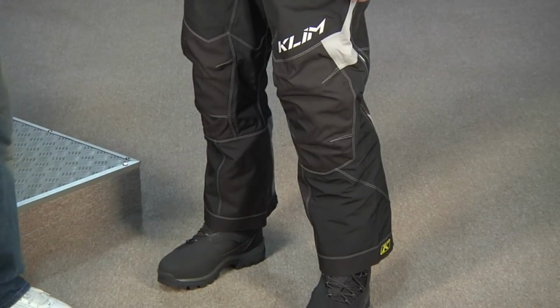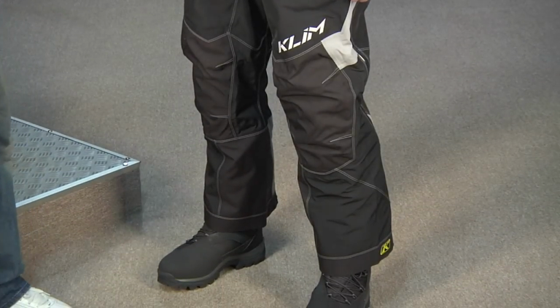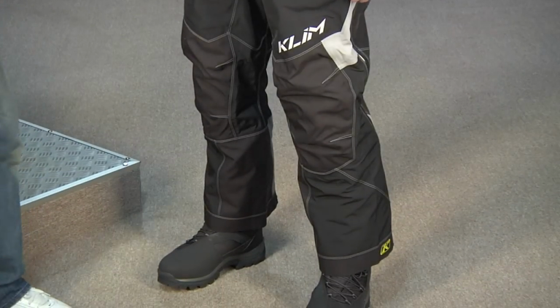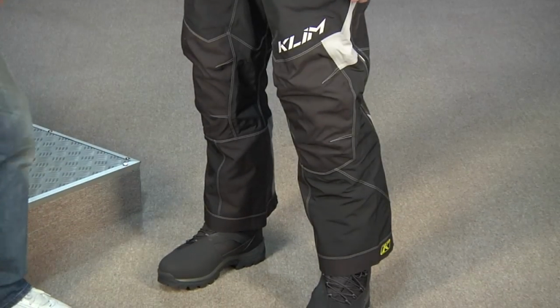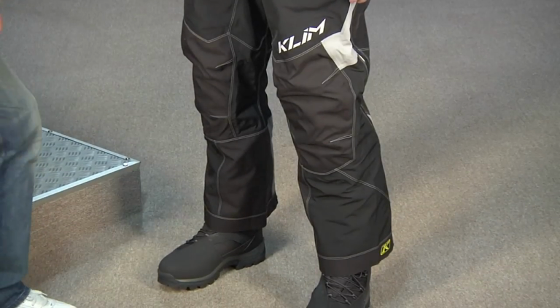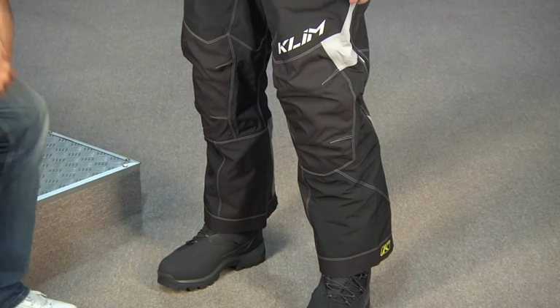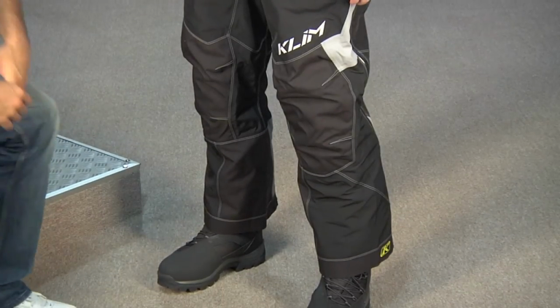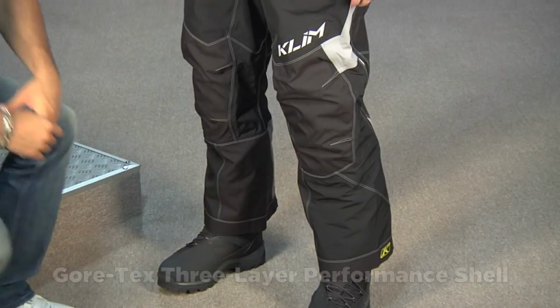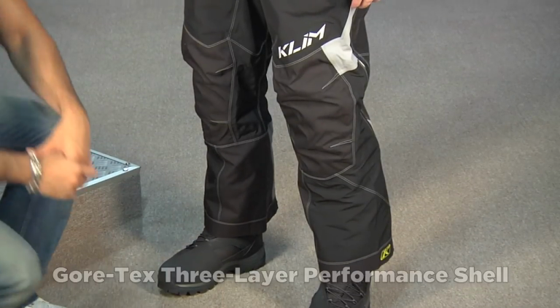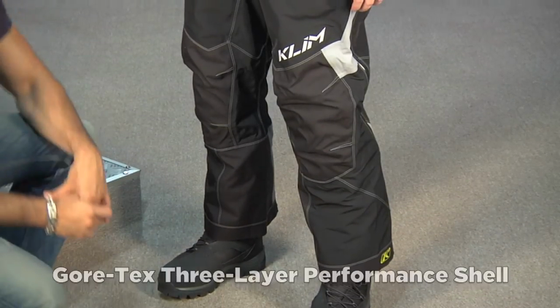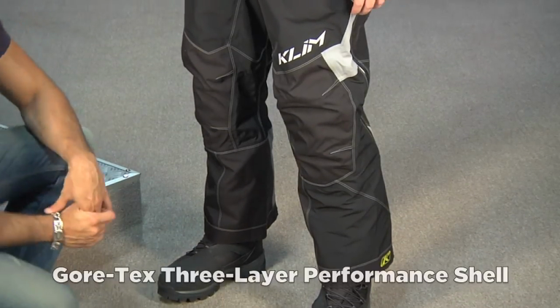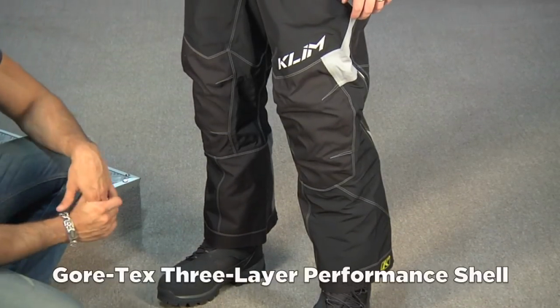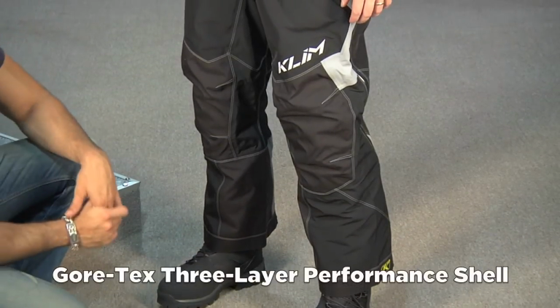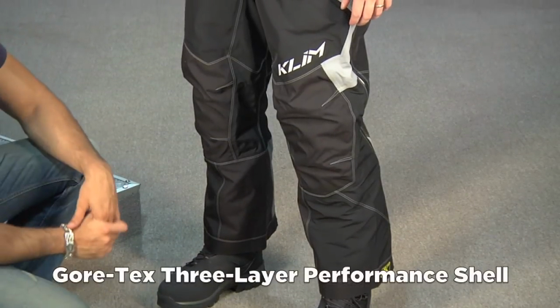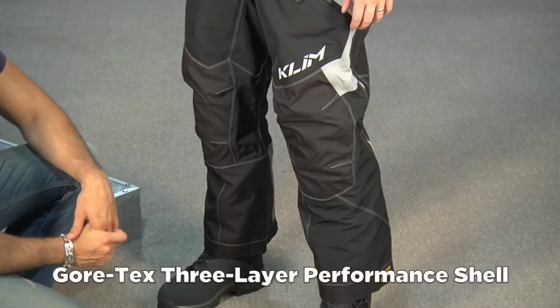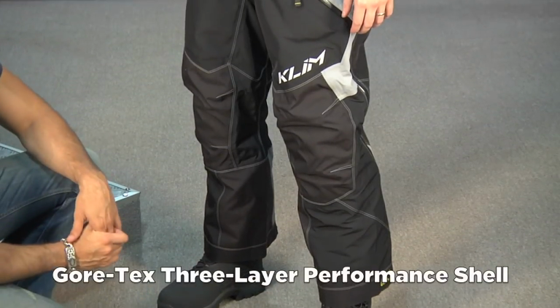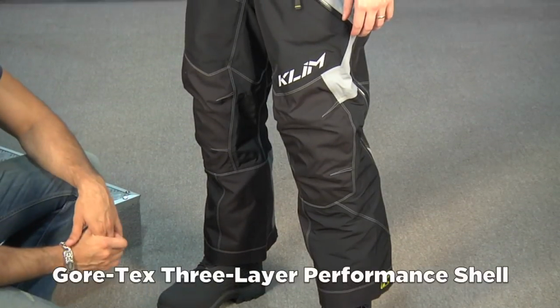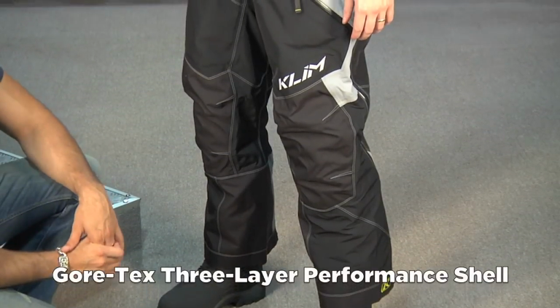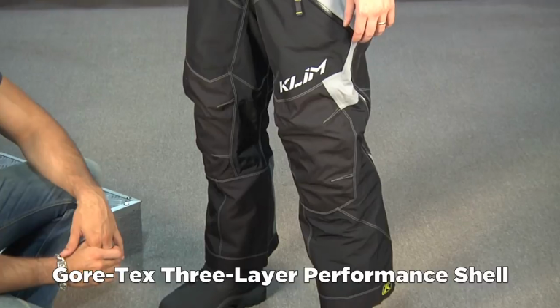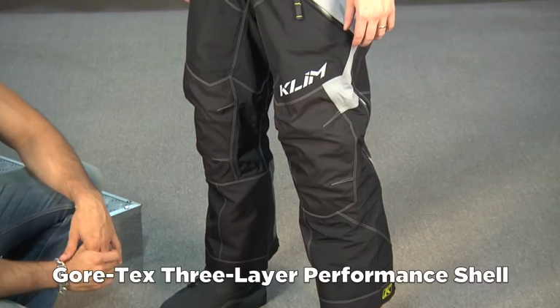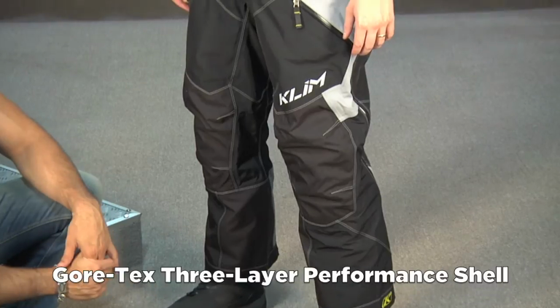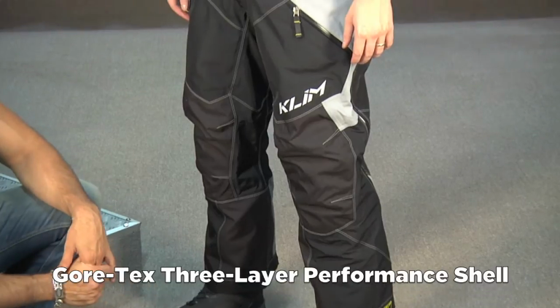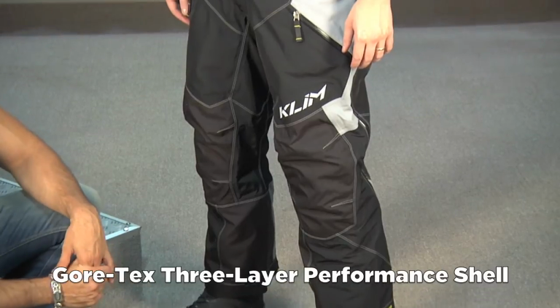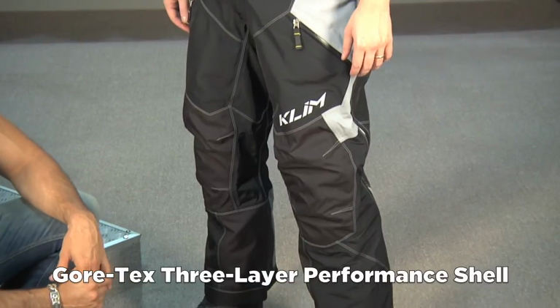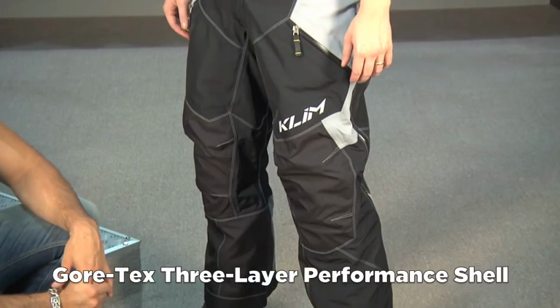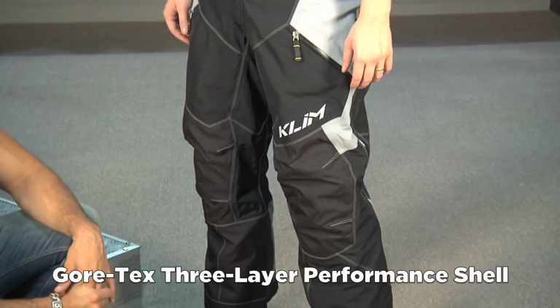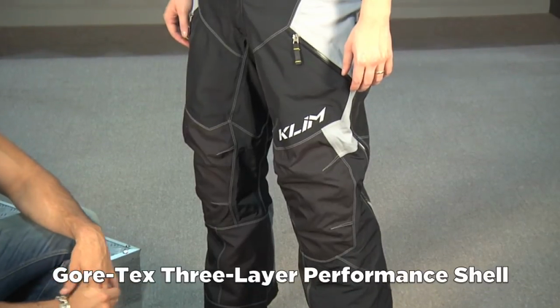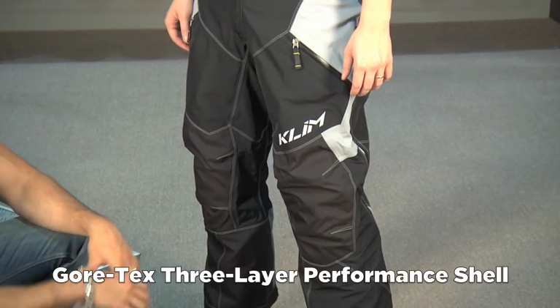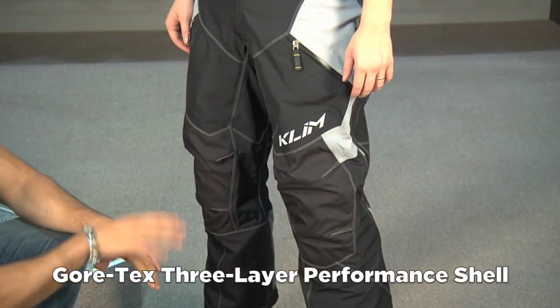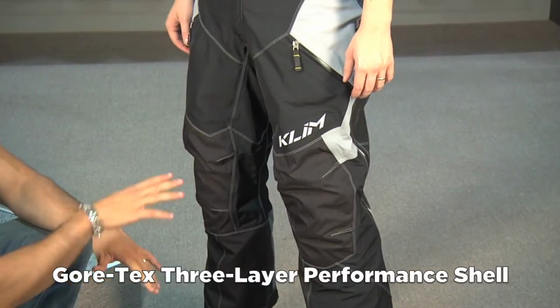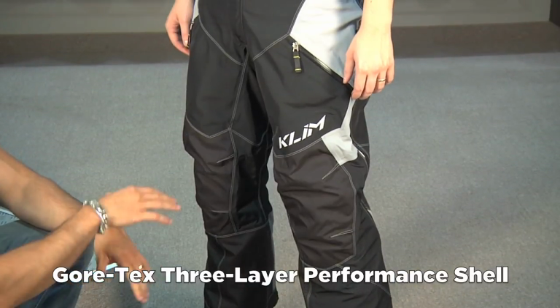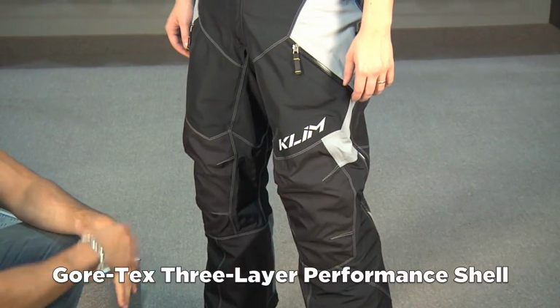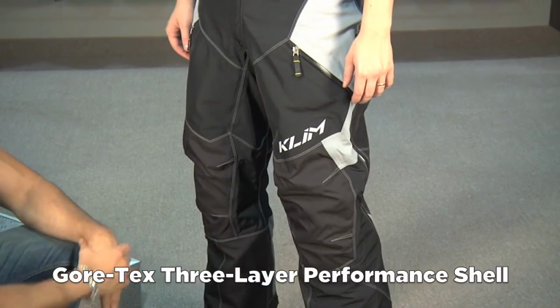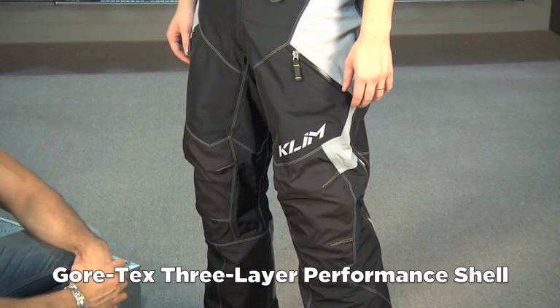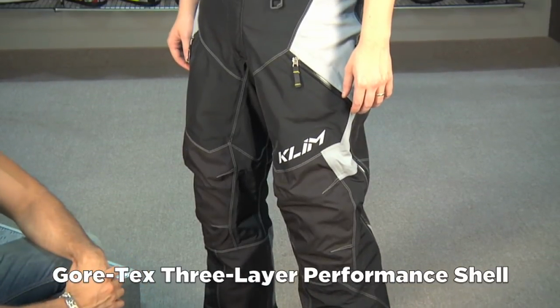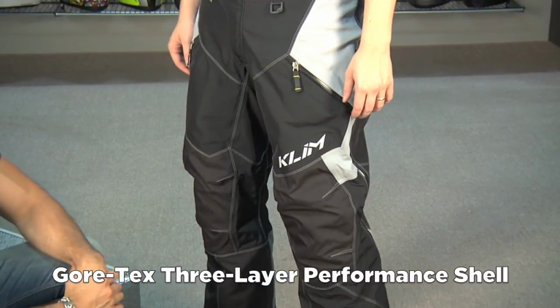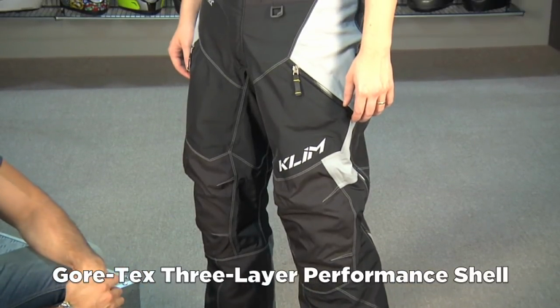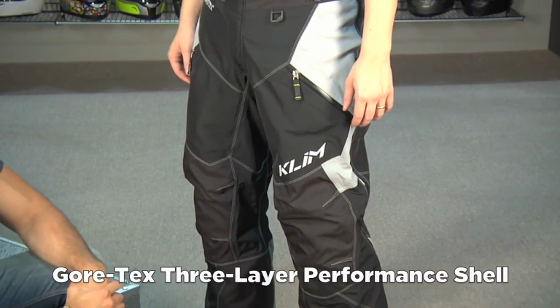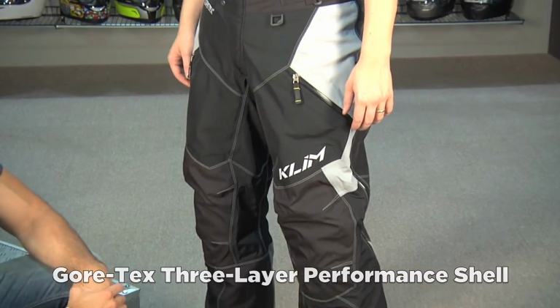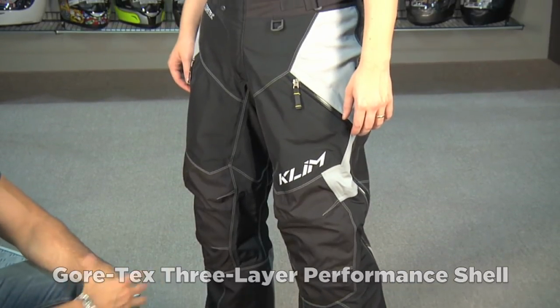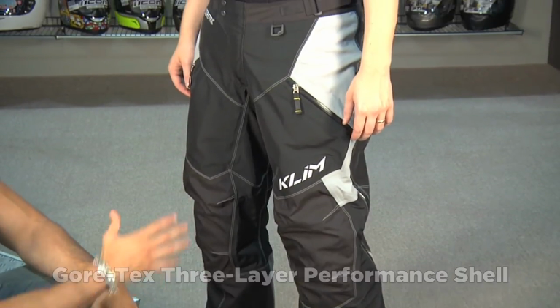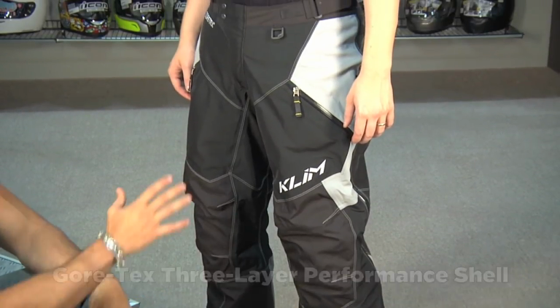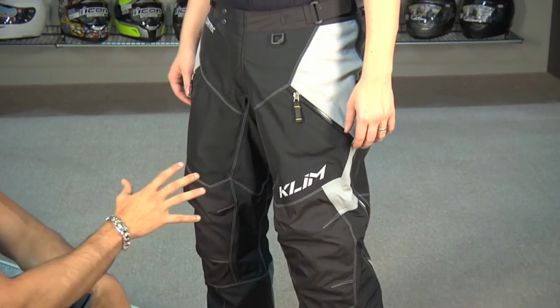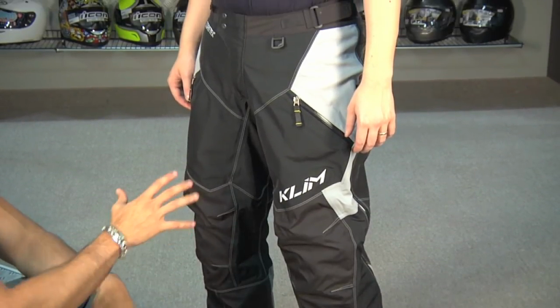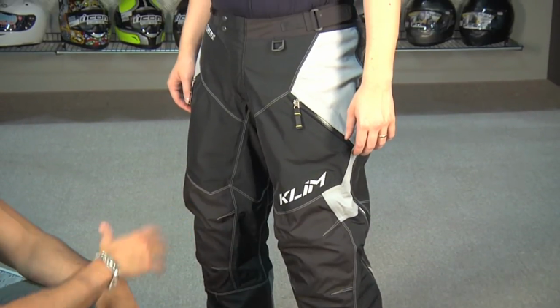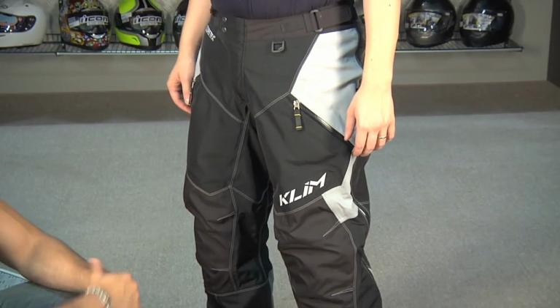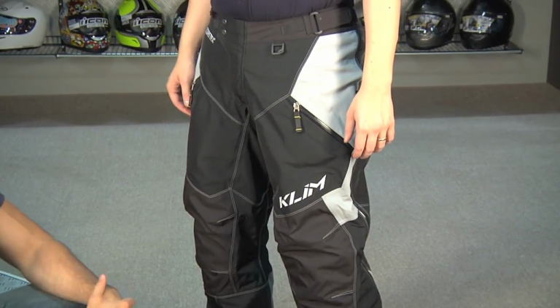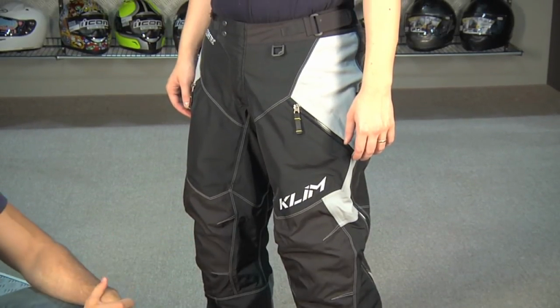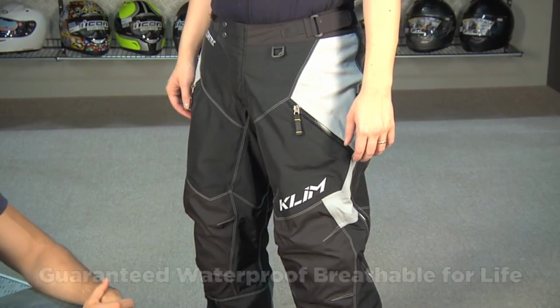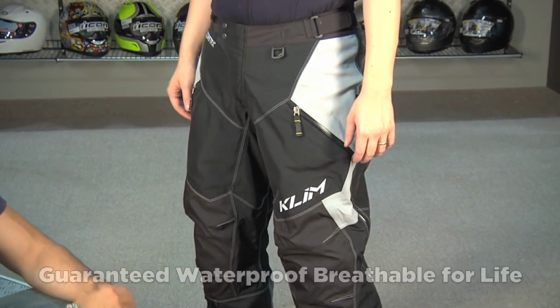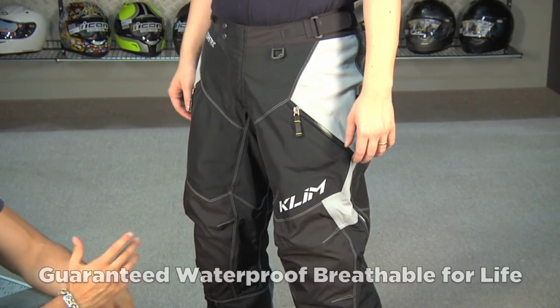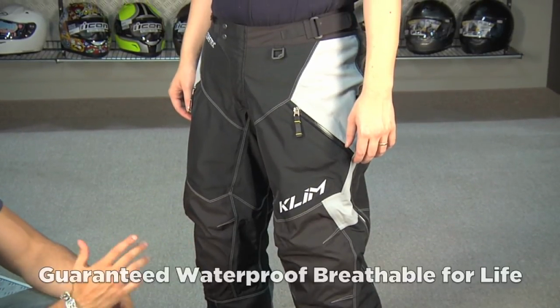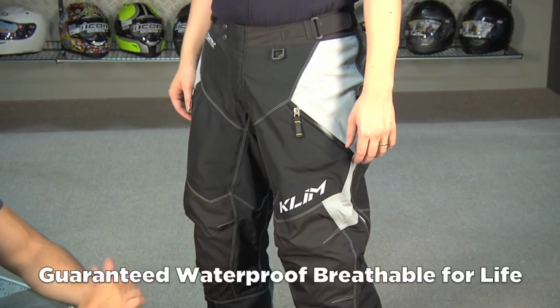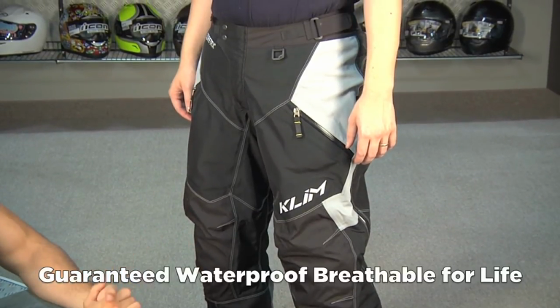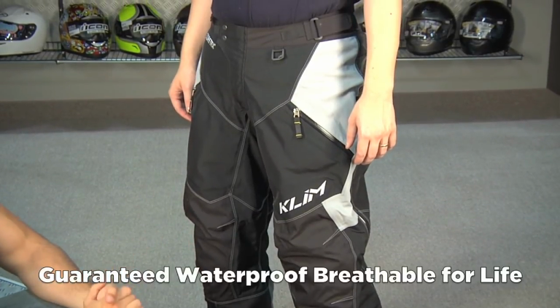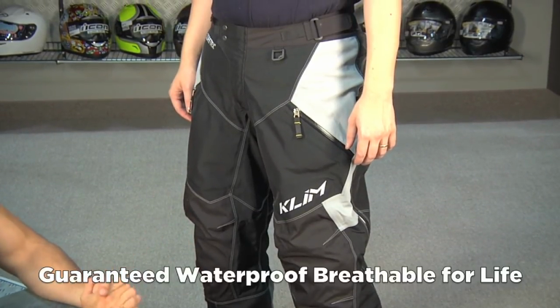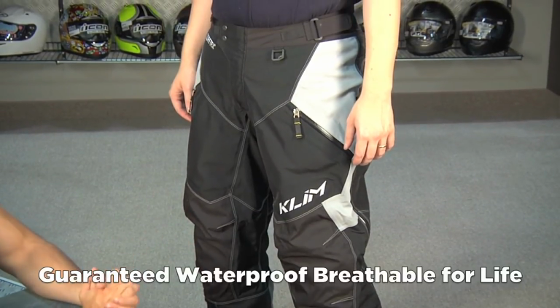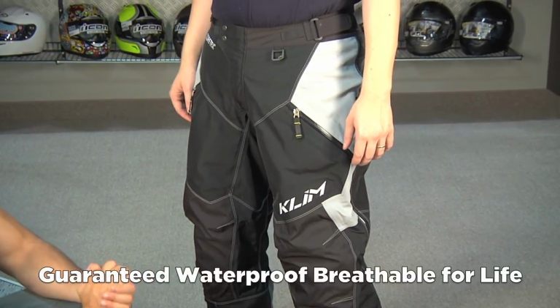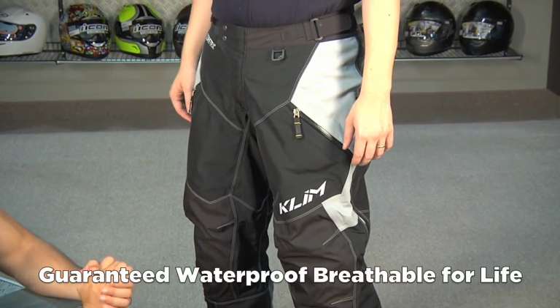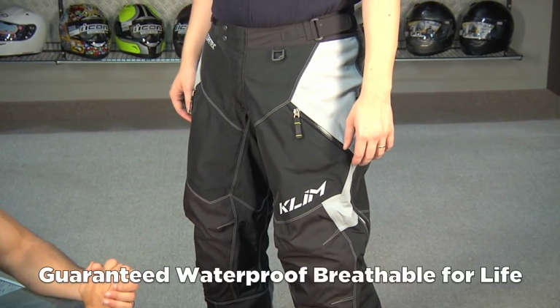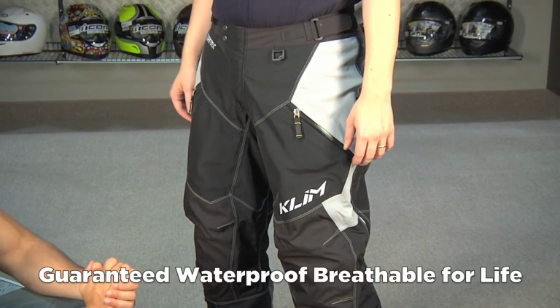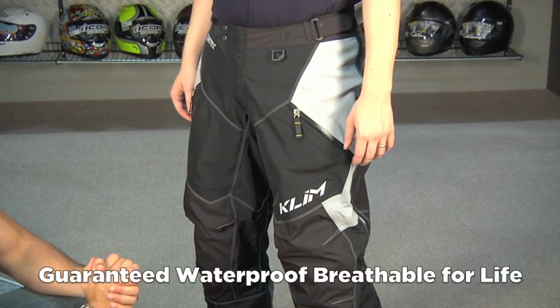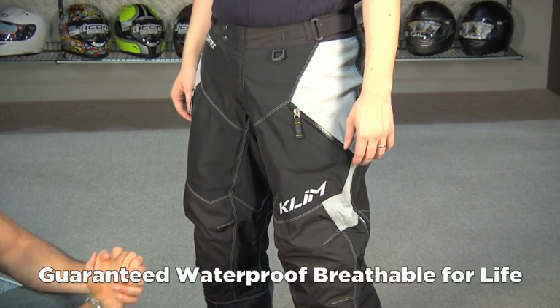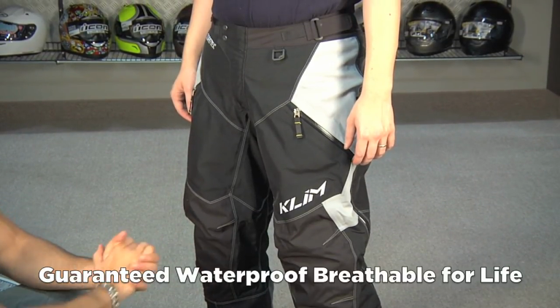Gore-Tex — guaranteed breathable, guaranteed waterproof for life built into this. If you ever get water on the inside of it, send it back and it gets replaced.